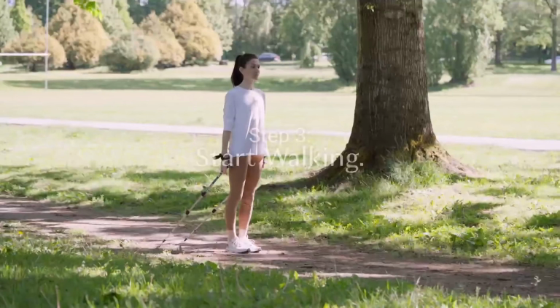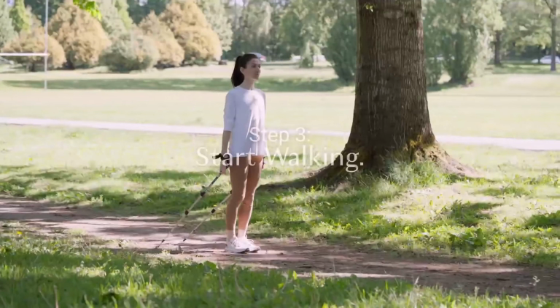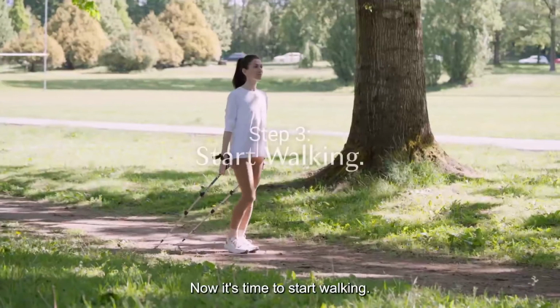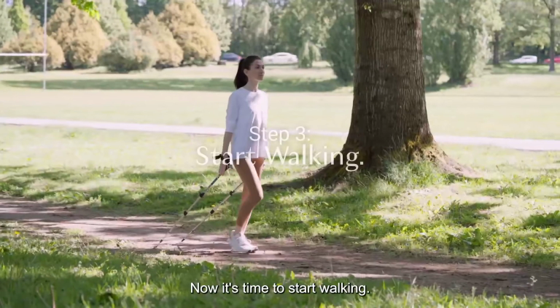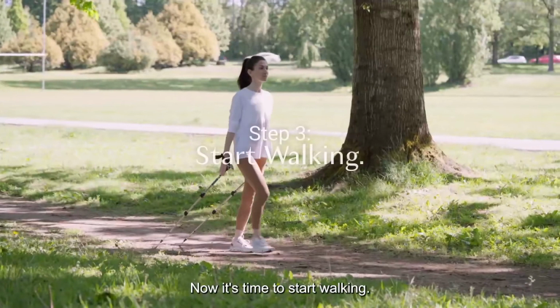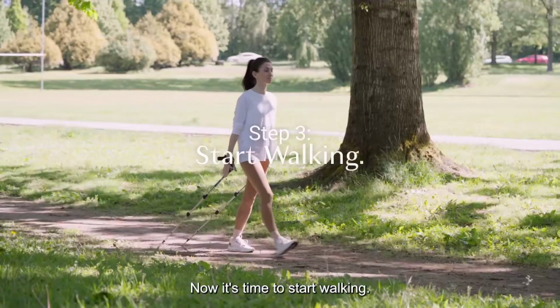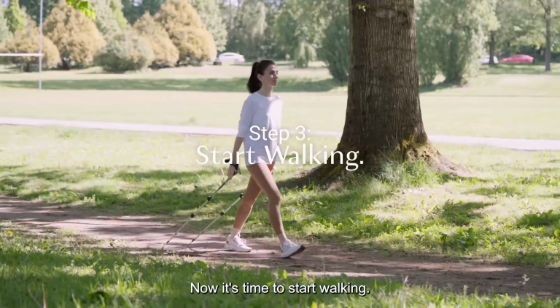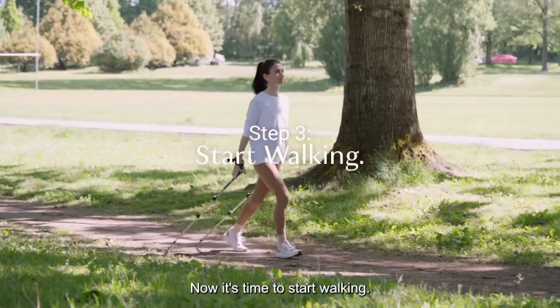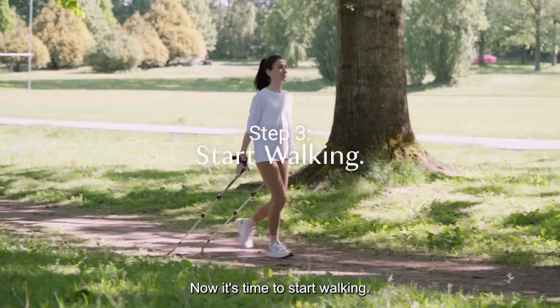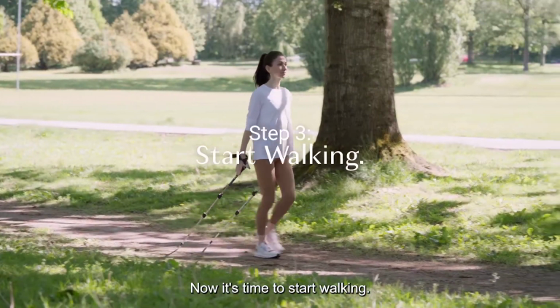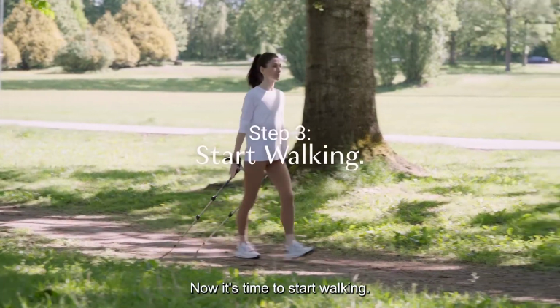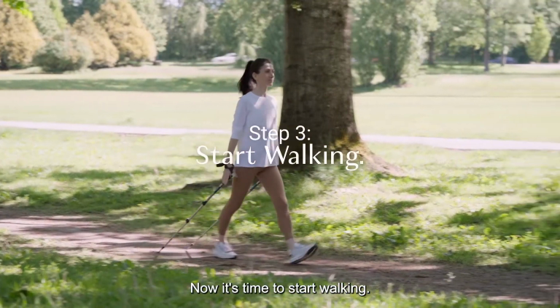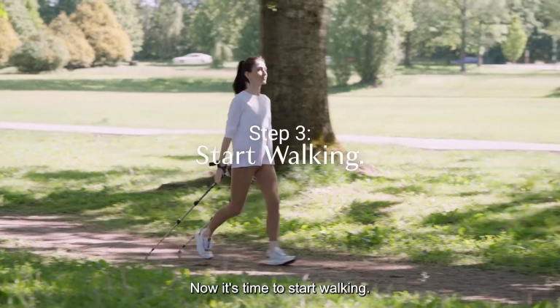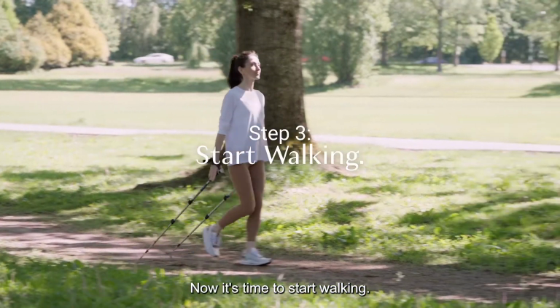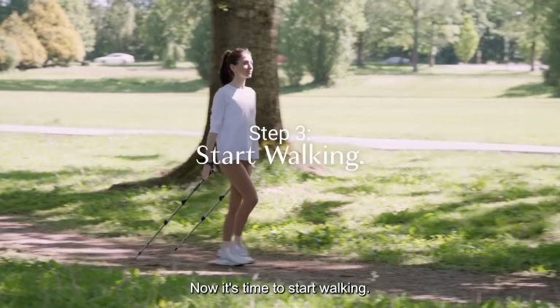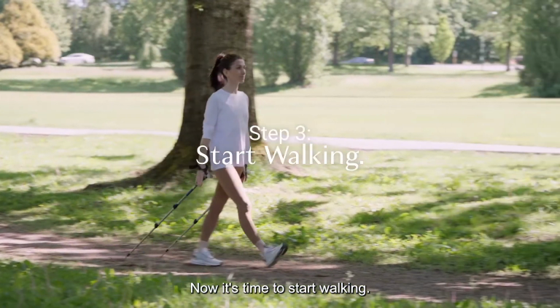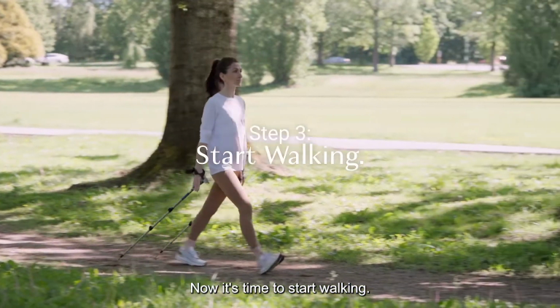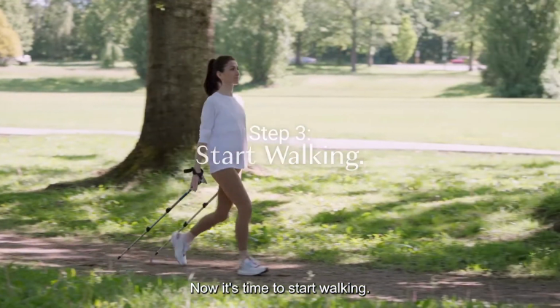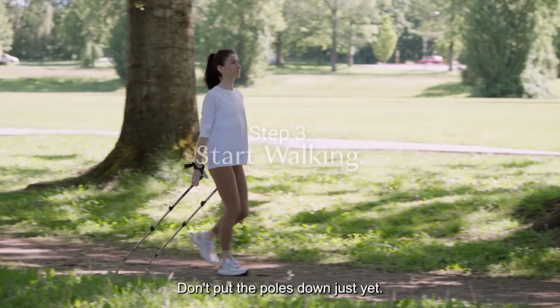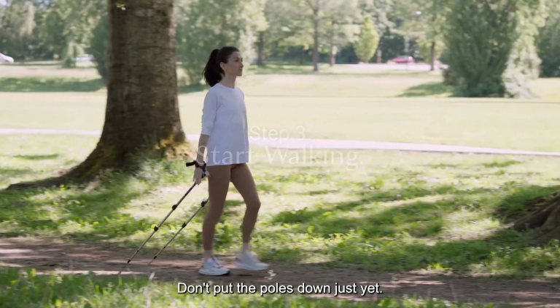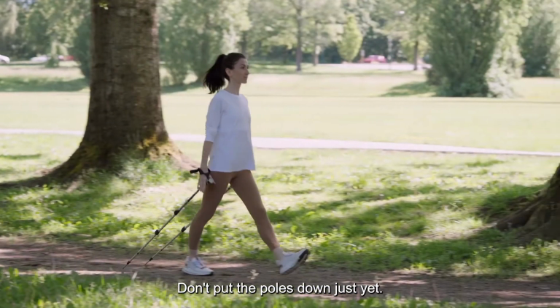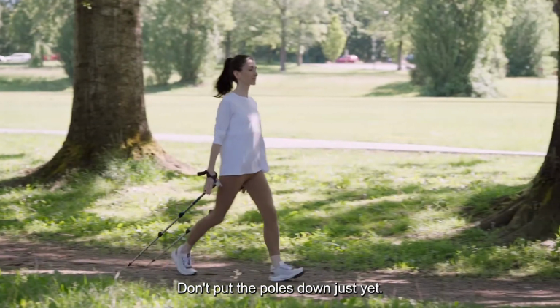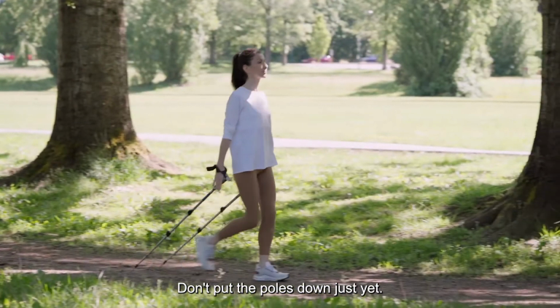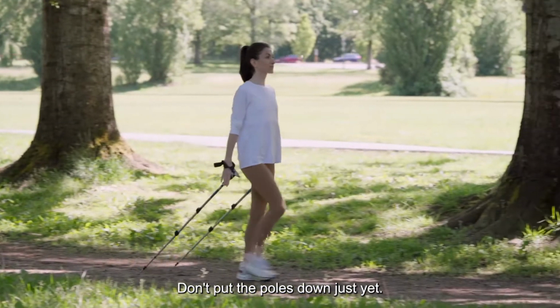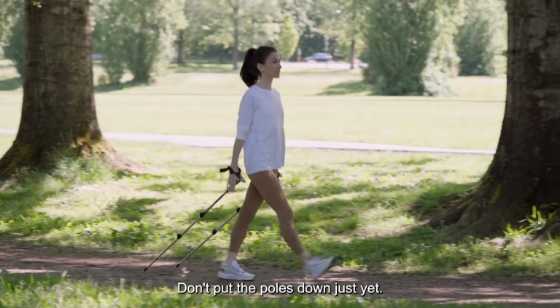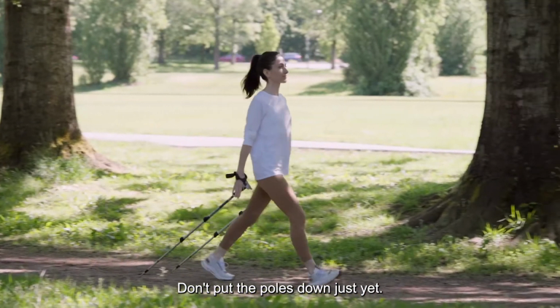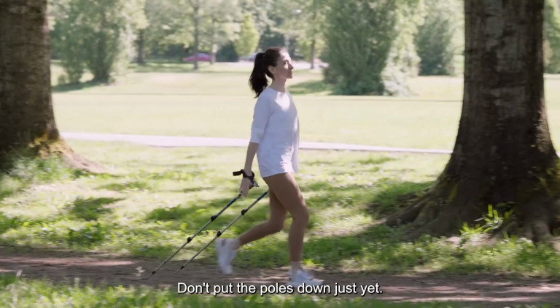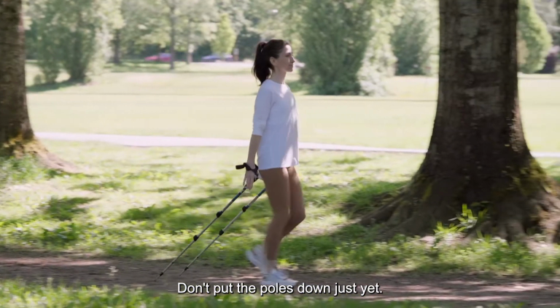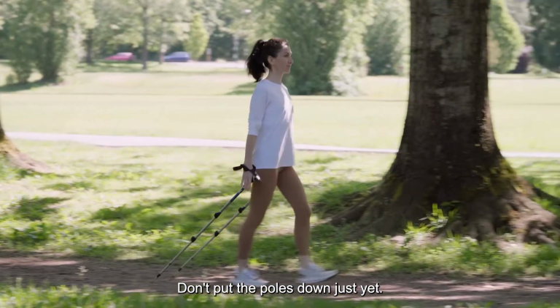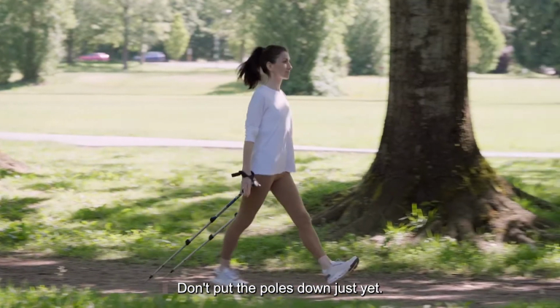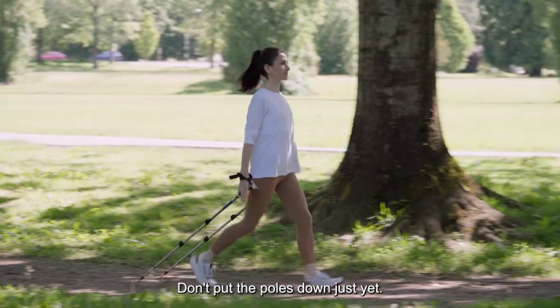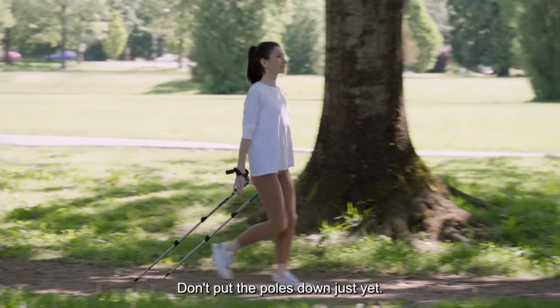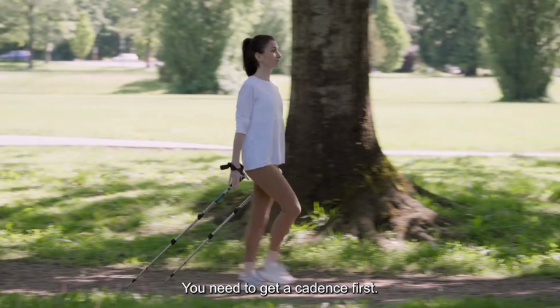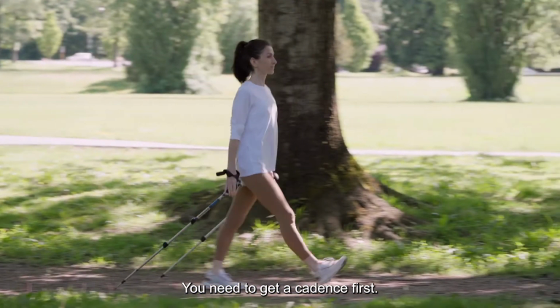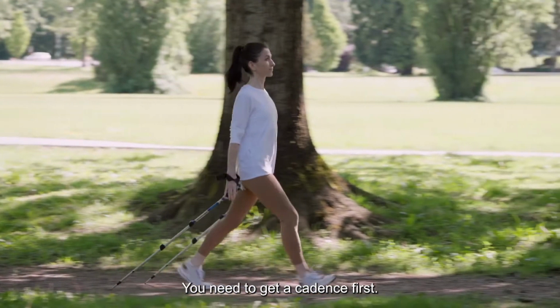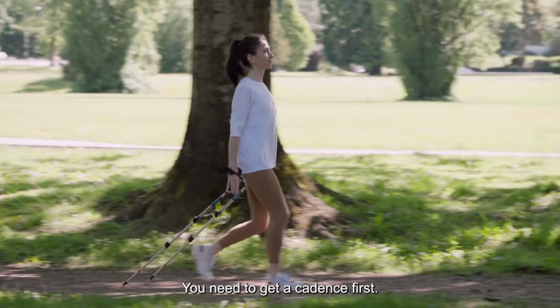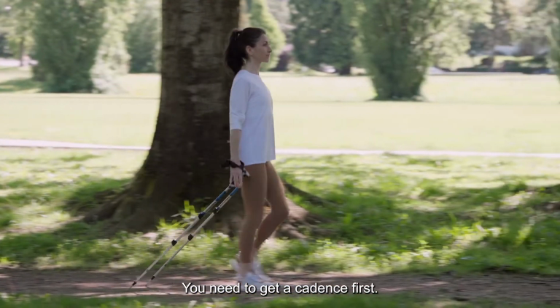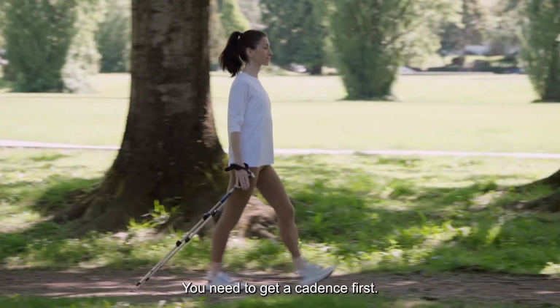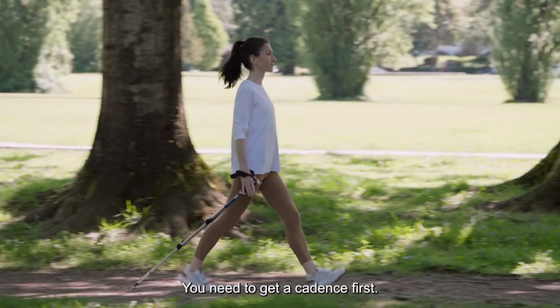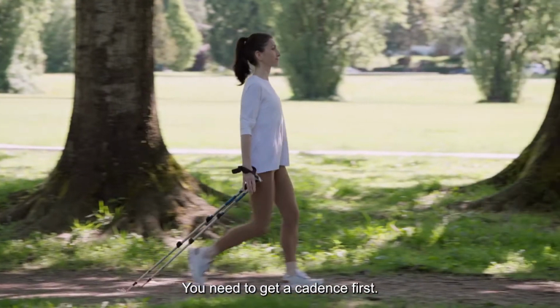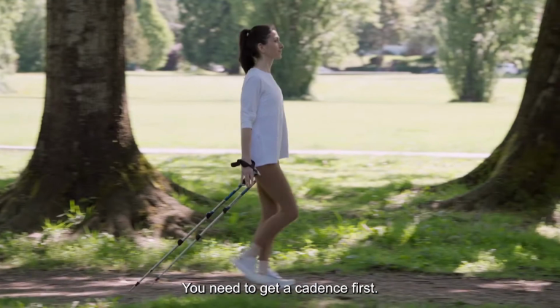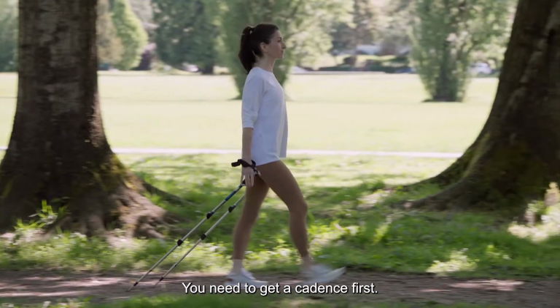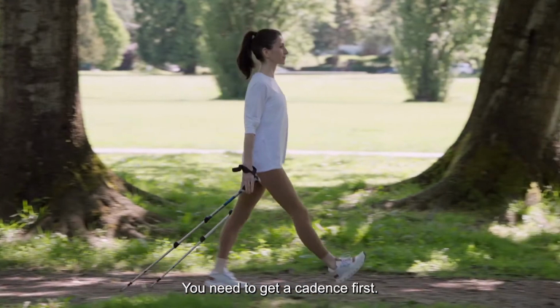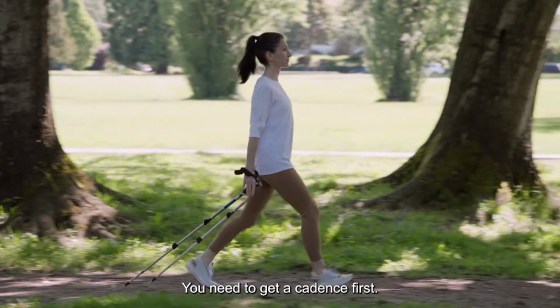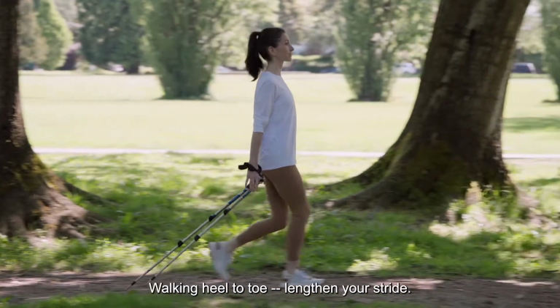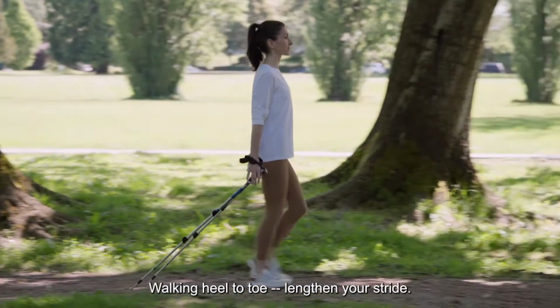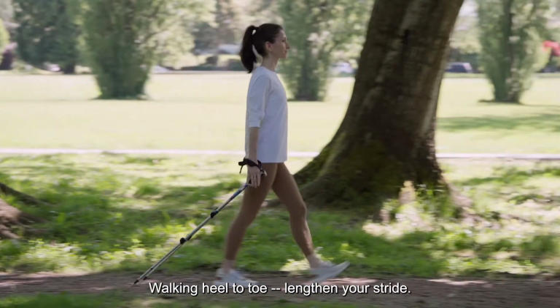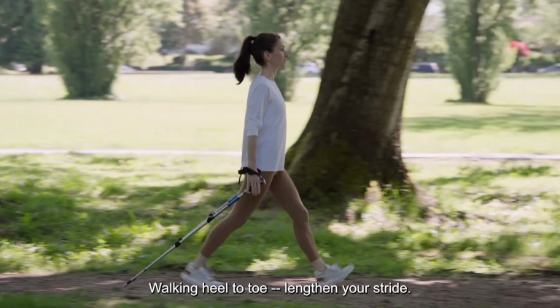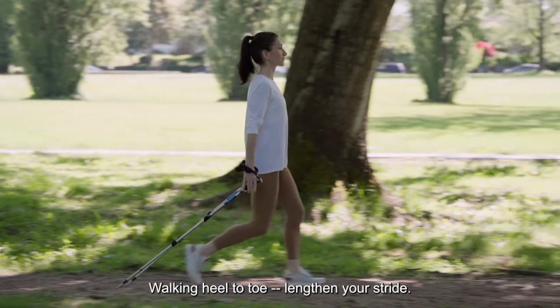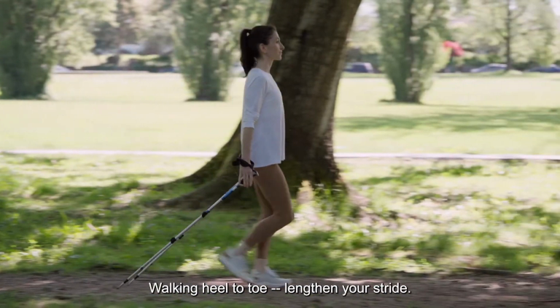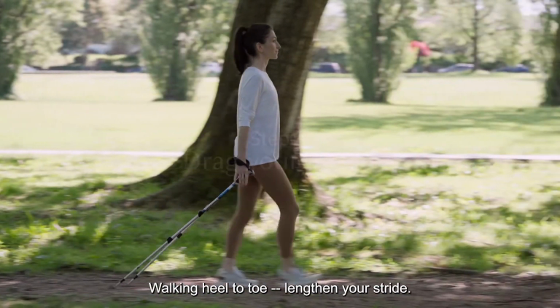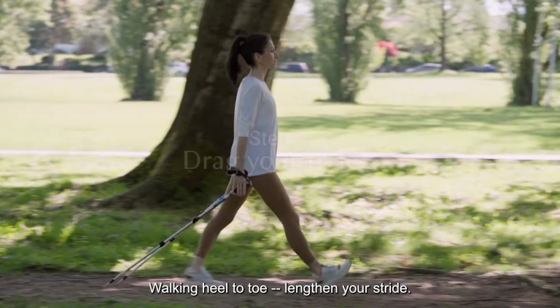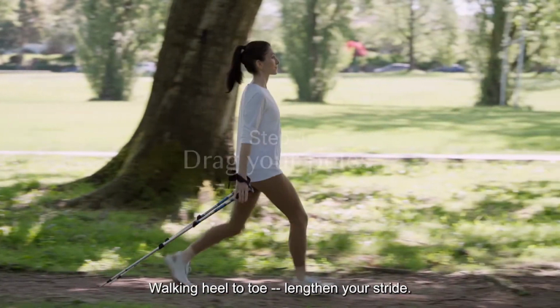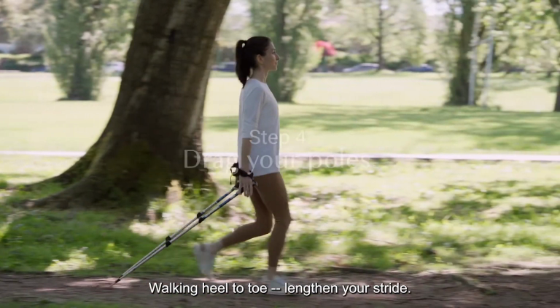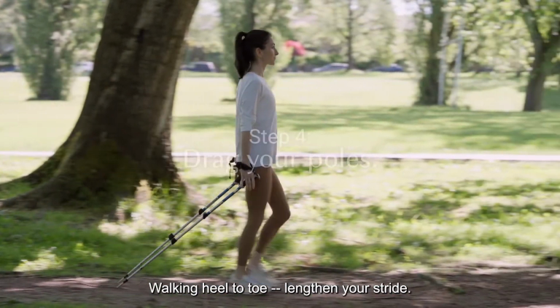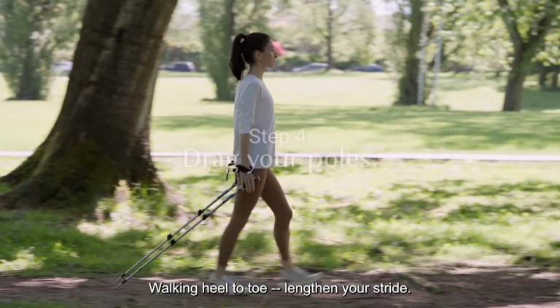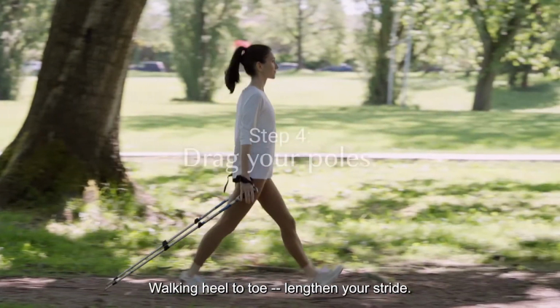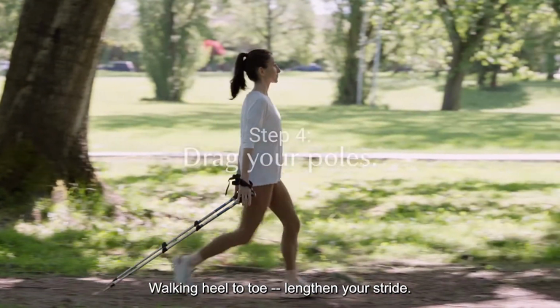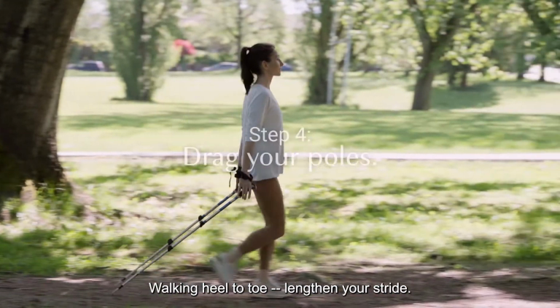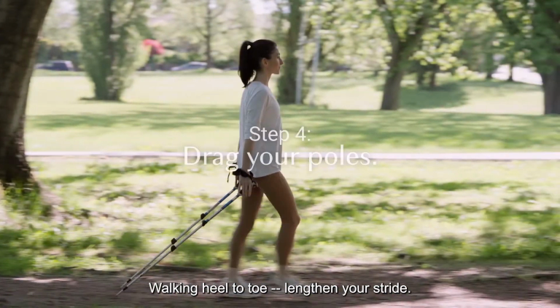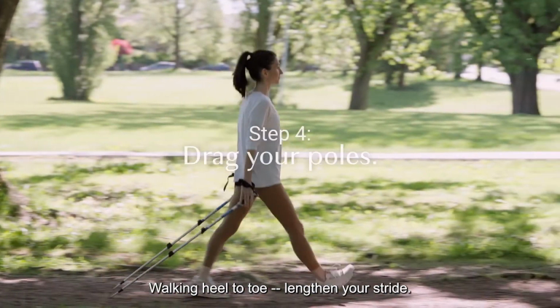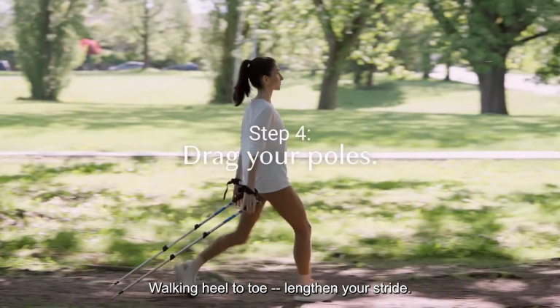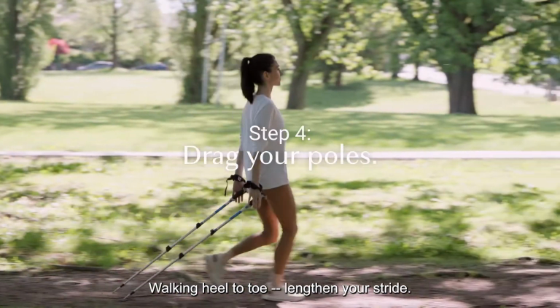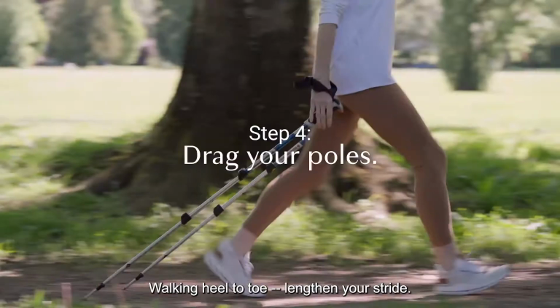Now it's time to start walking. Don't put the poles down just yet — you need to get a cadence first, walking heel to toe. Lengthen your stride.